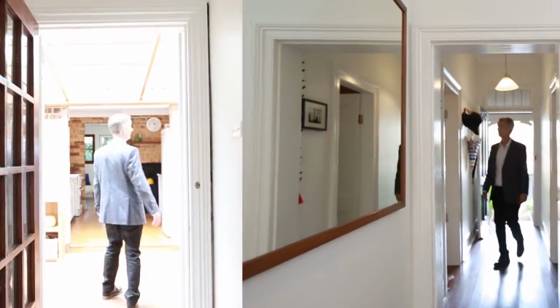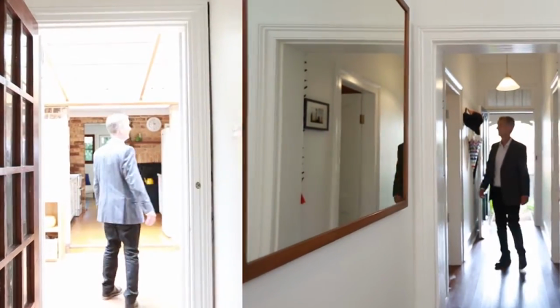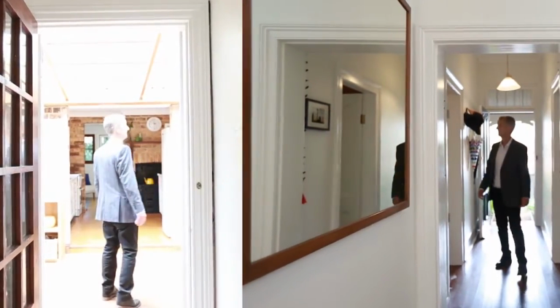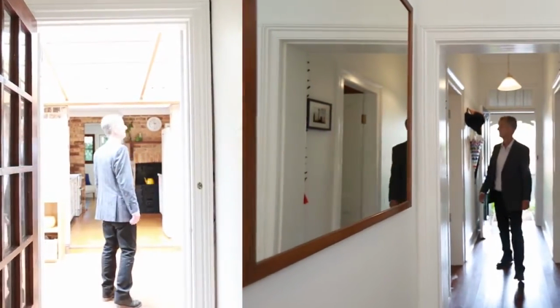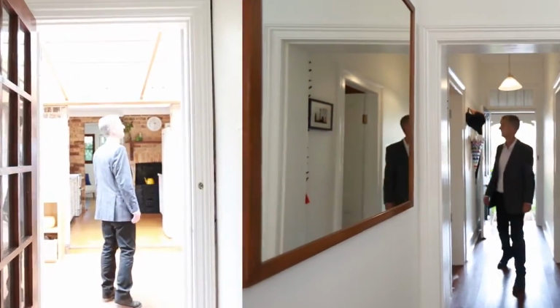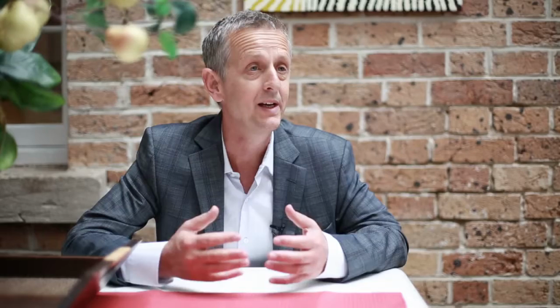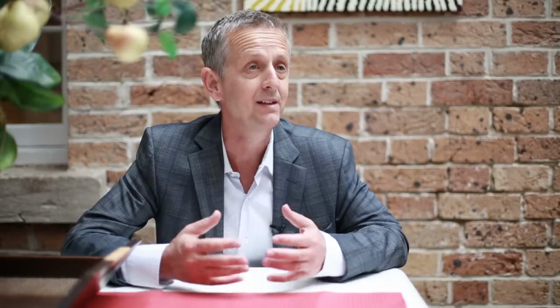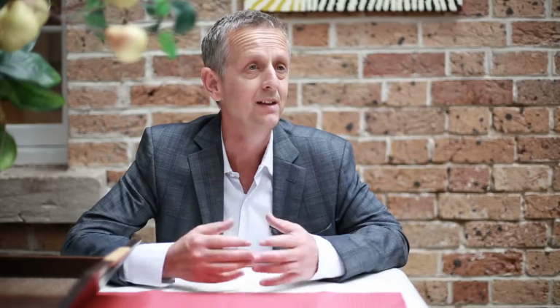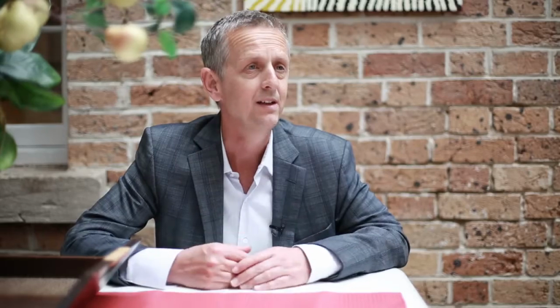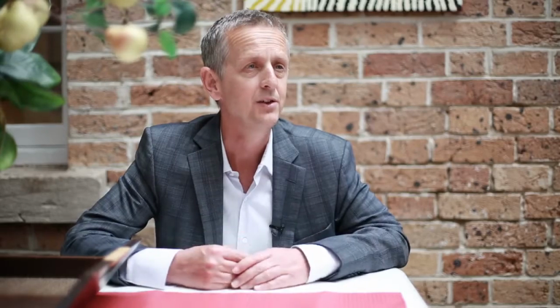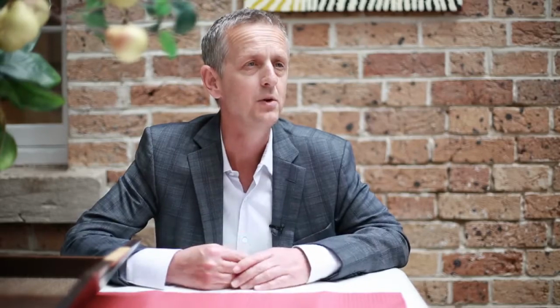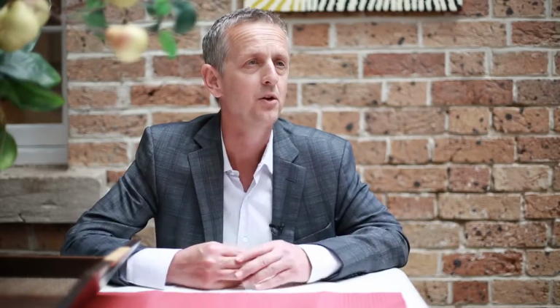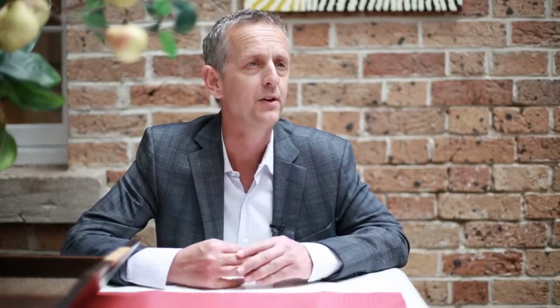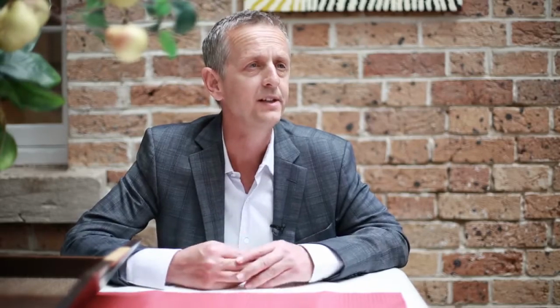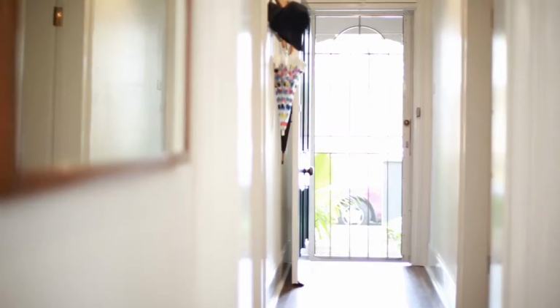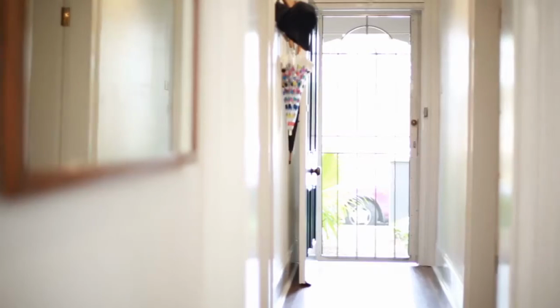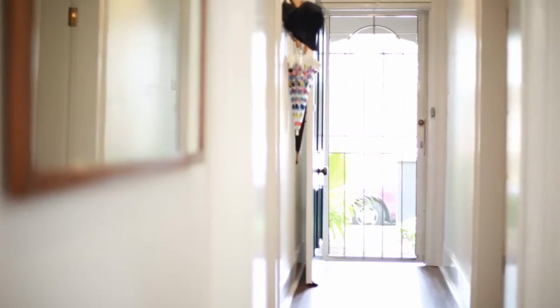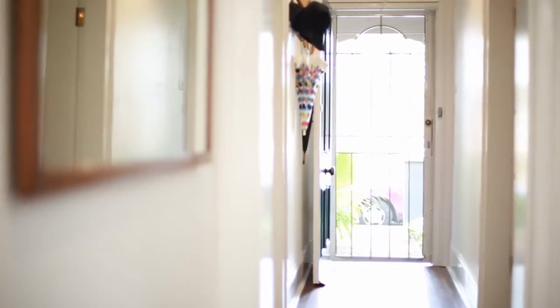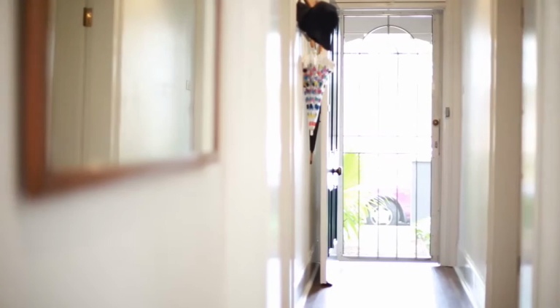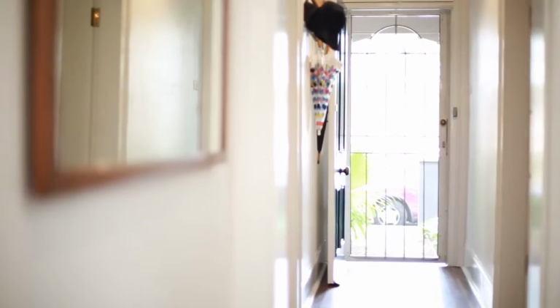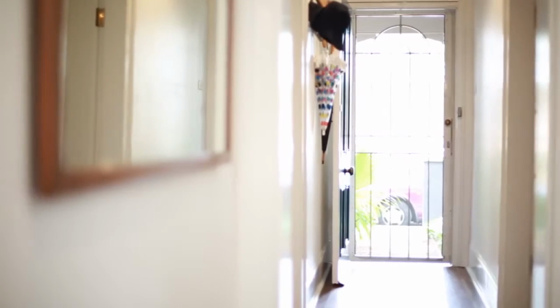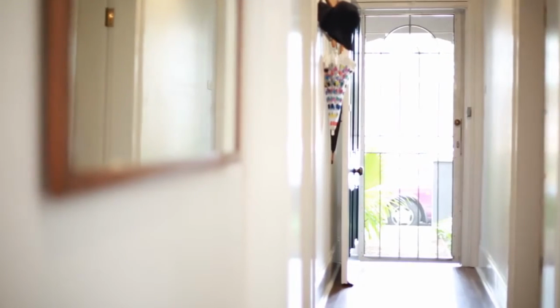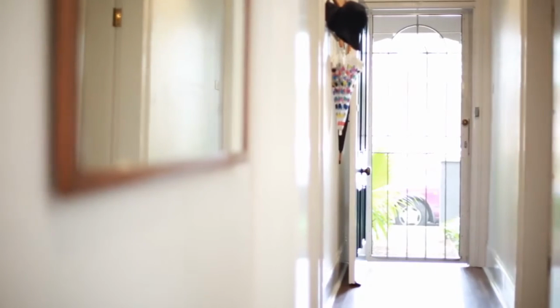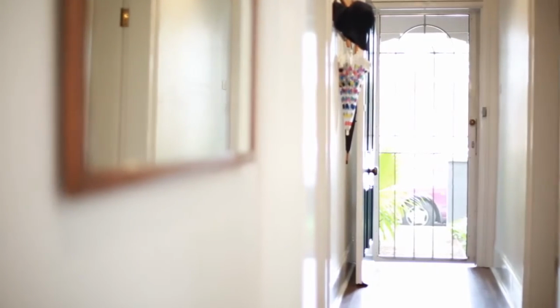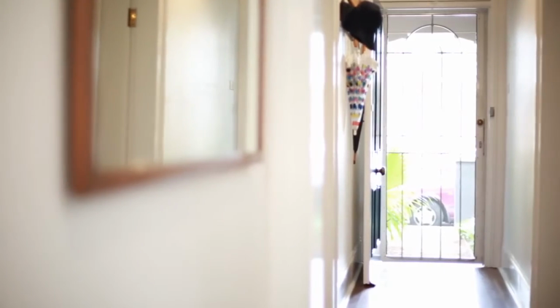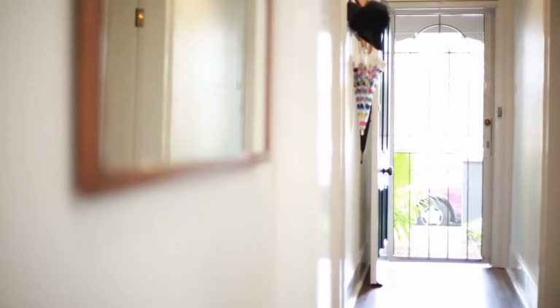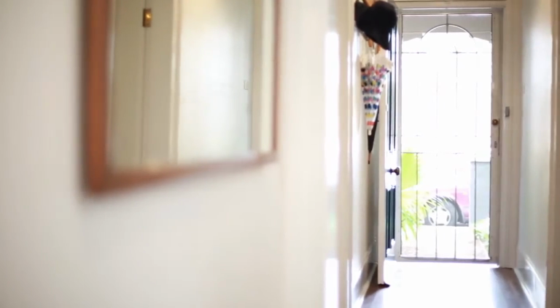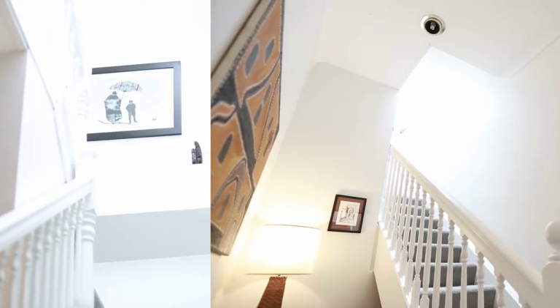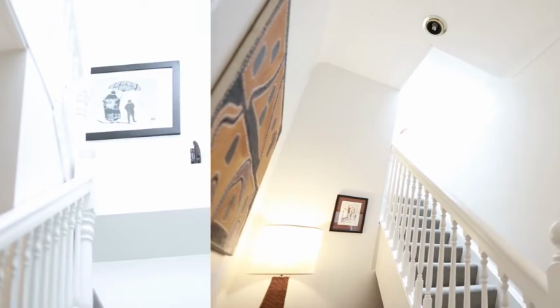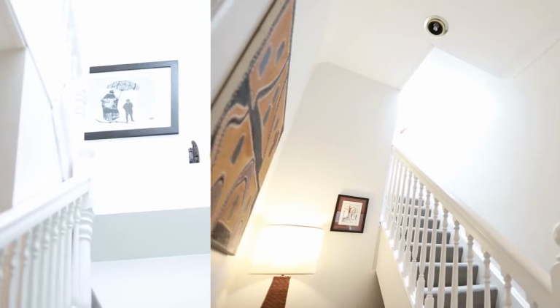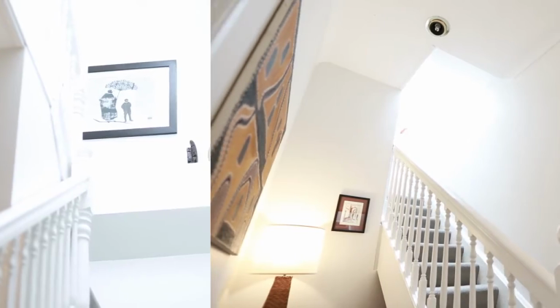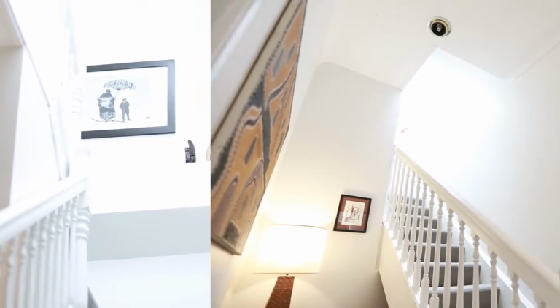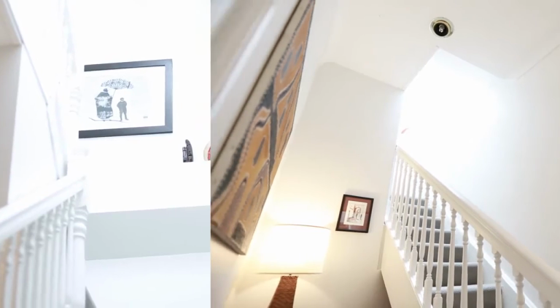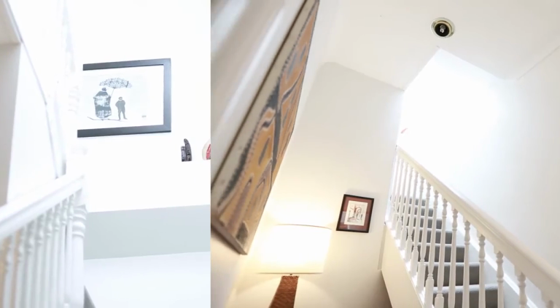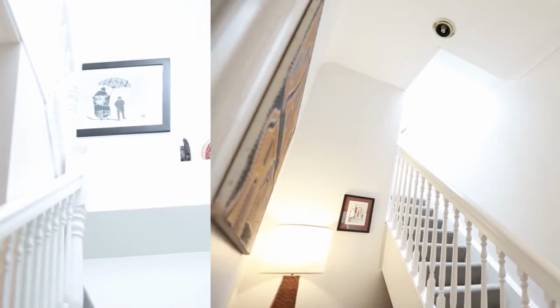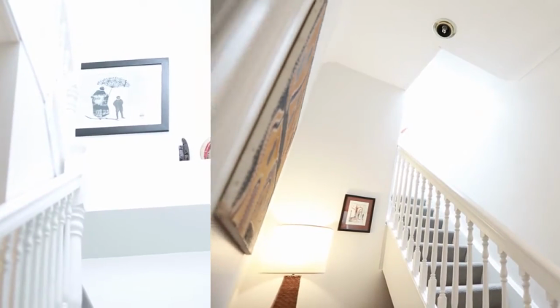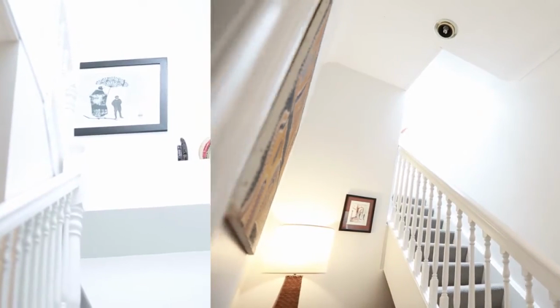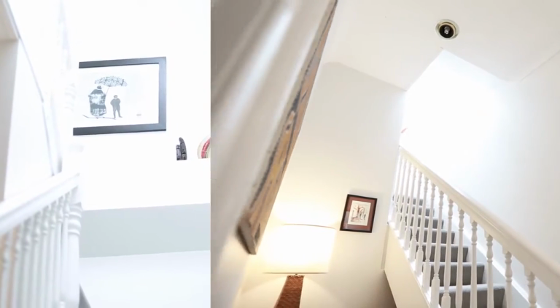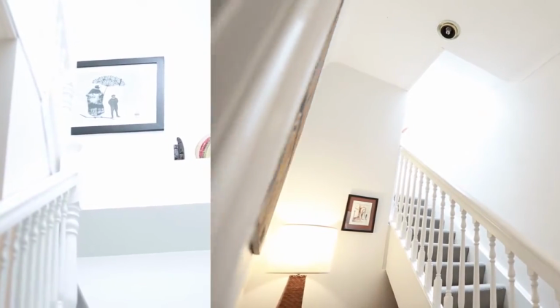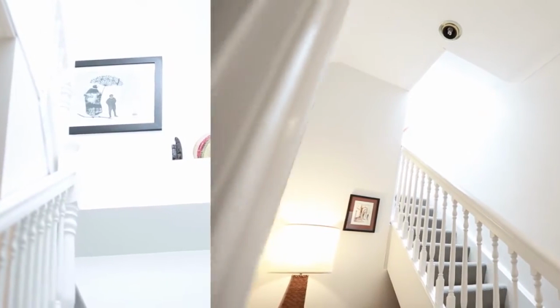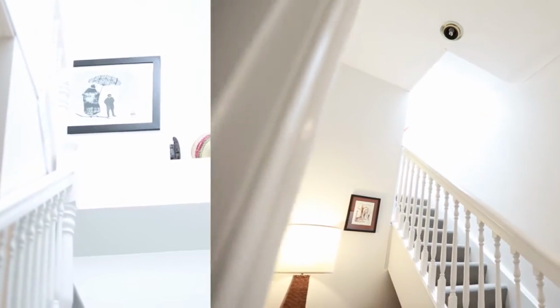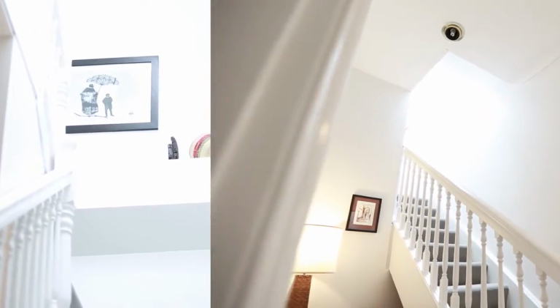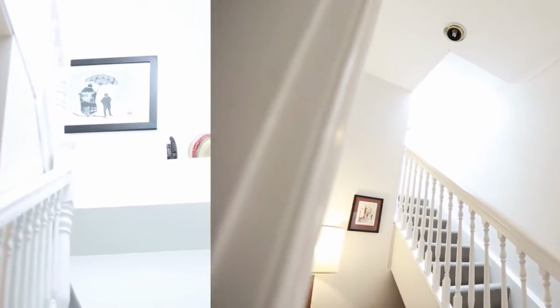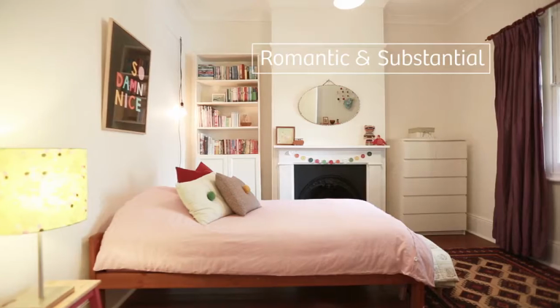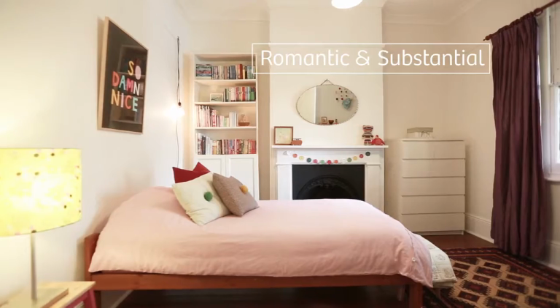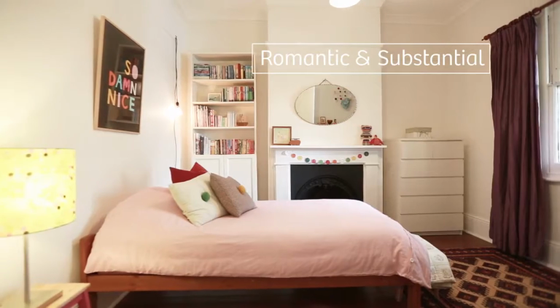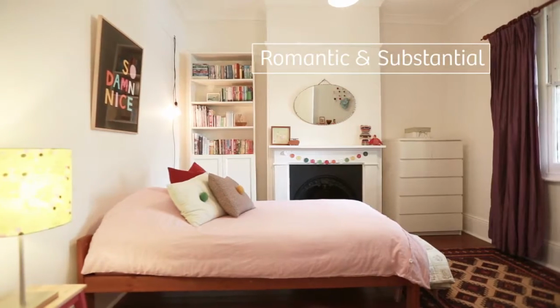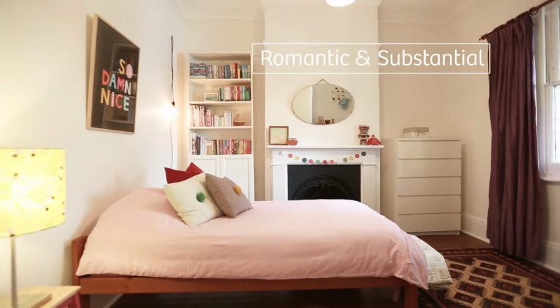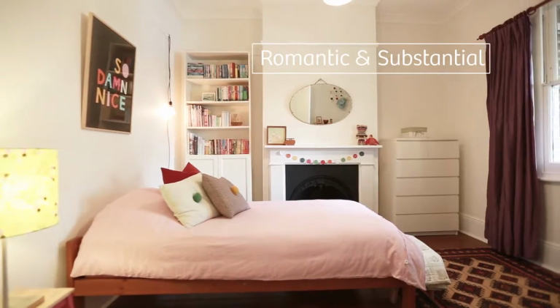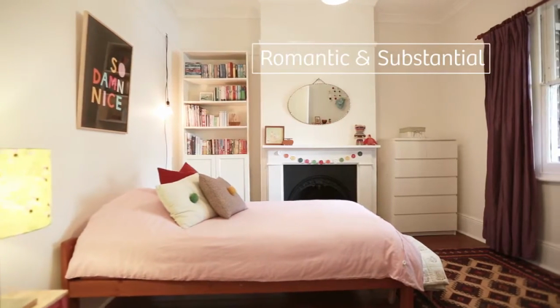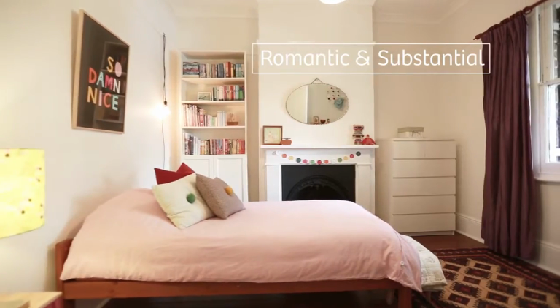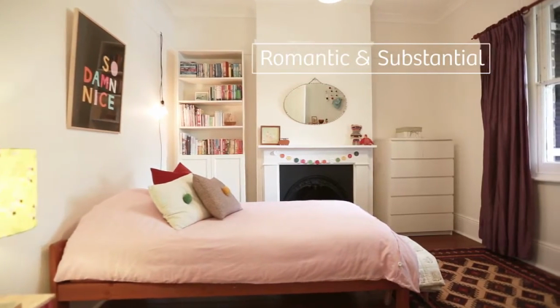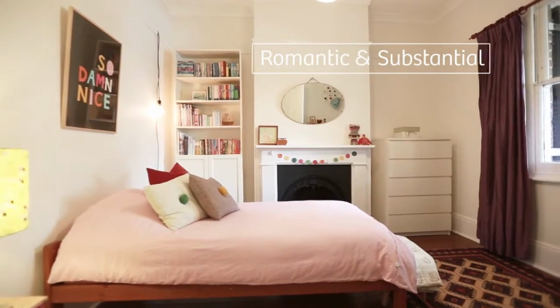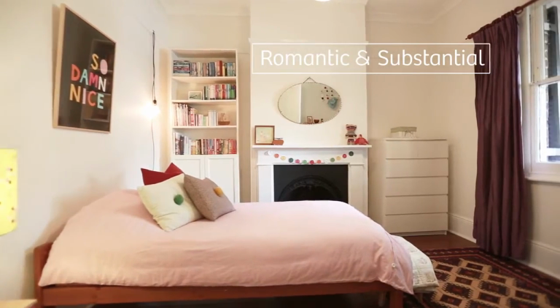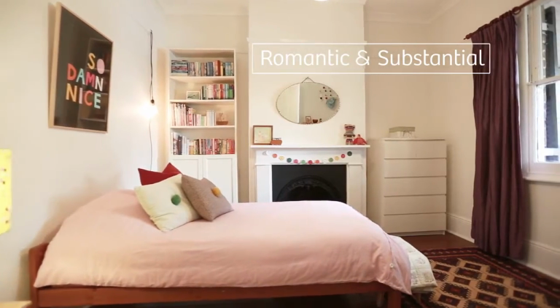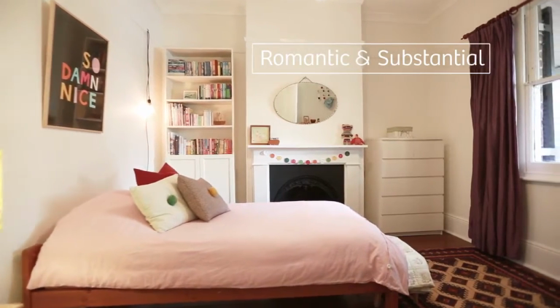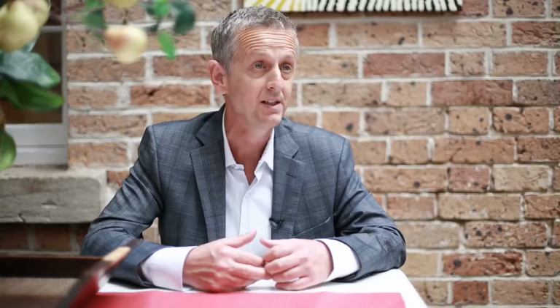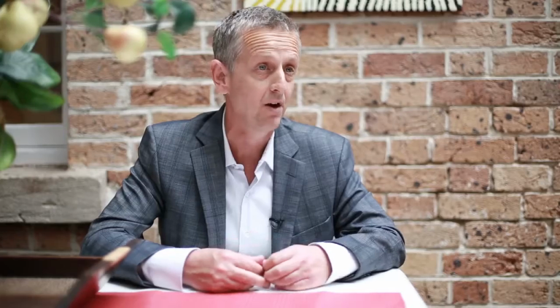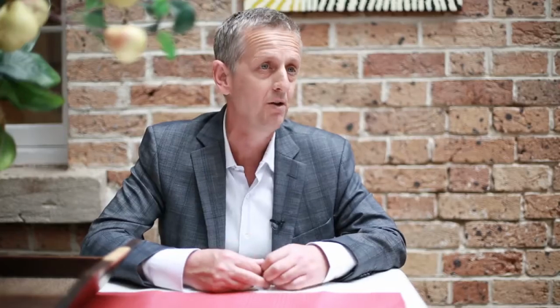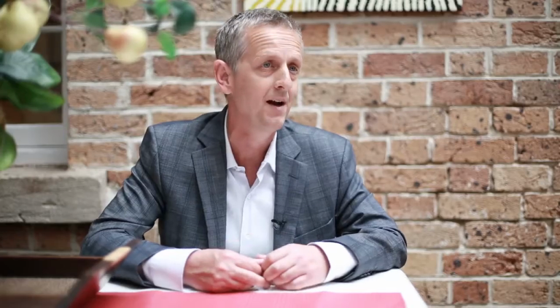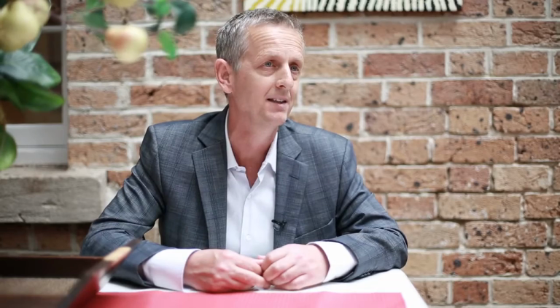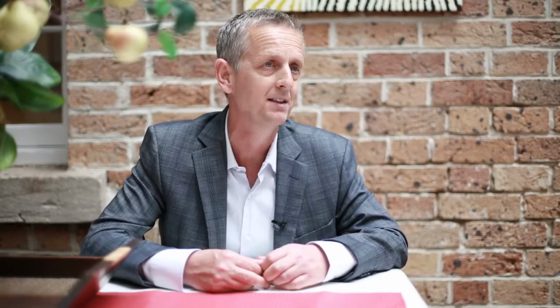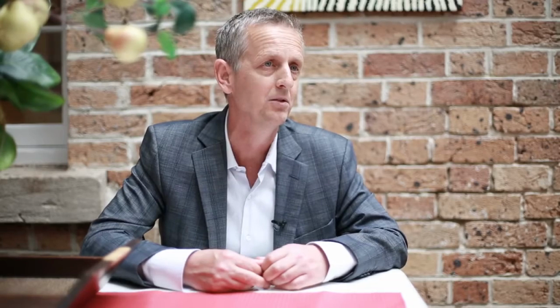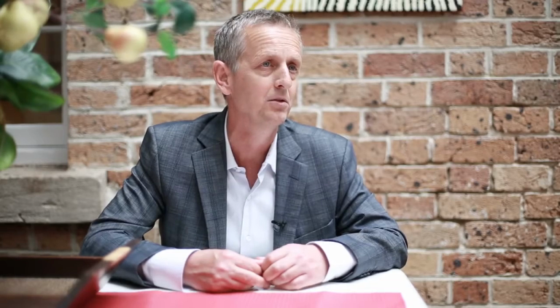As you enter, you are greeted by a beautiful character-filled central hallway. Romantic and substantial, this home has it all.